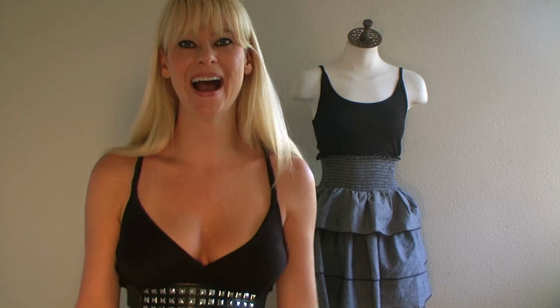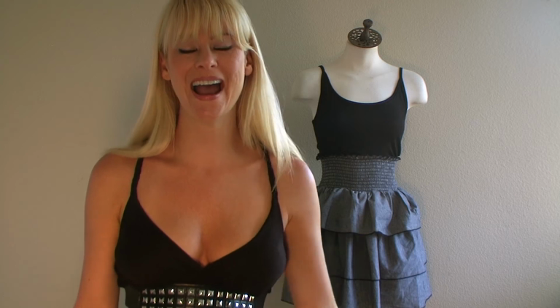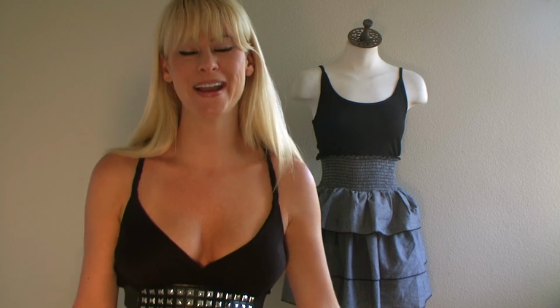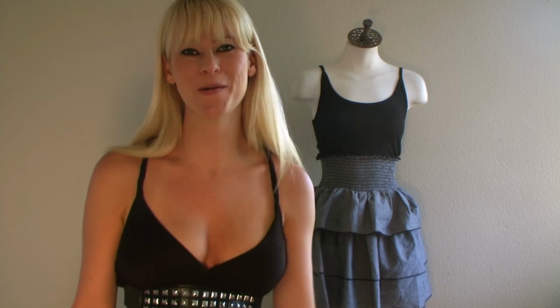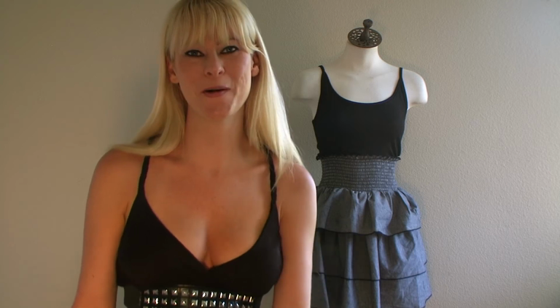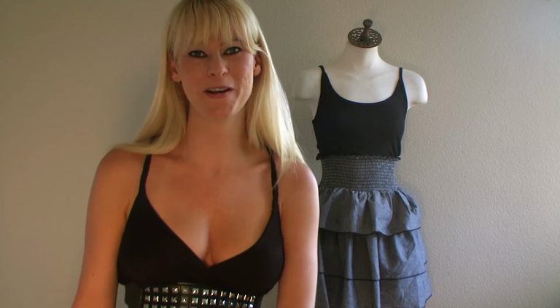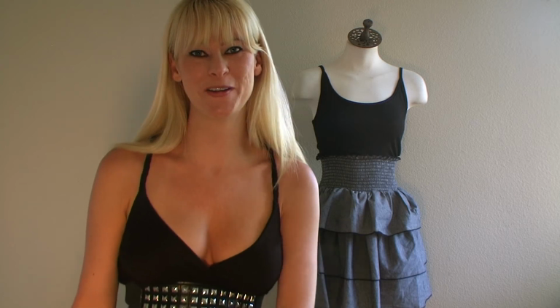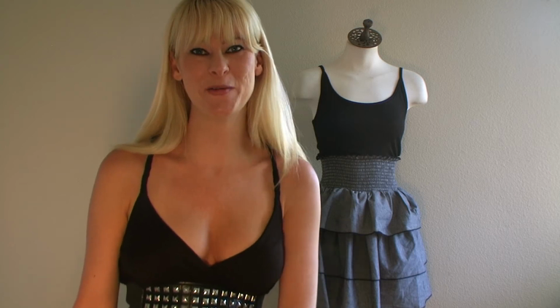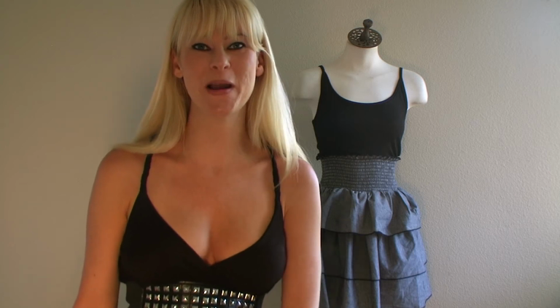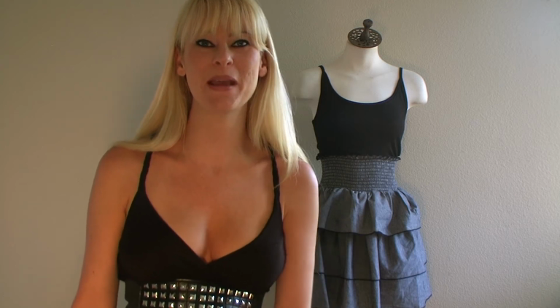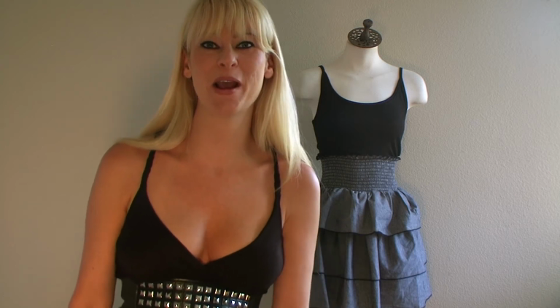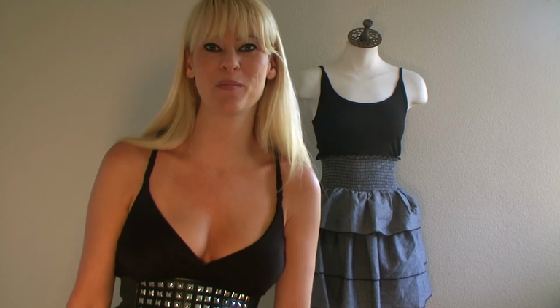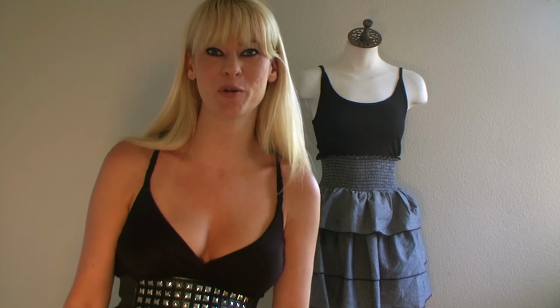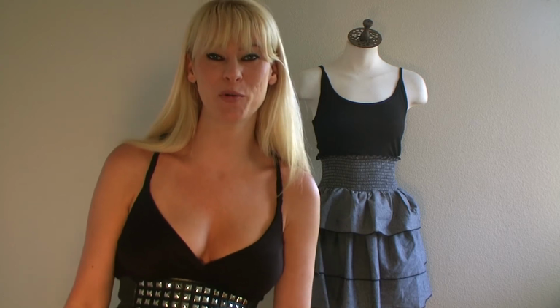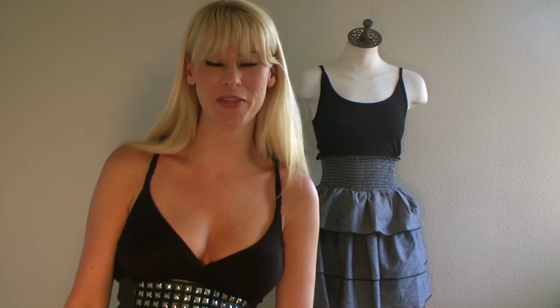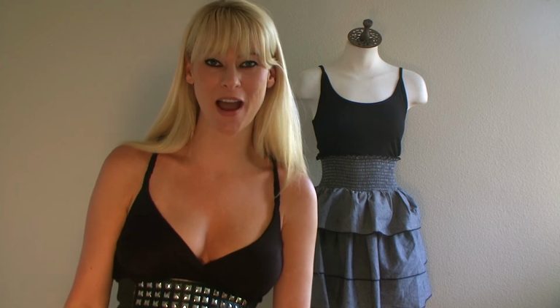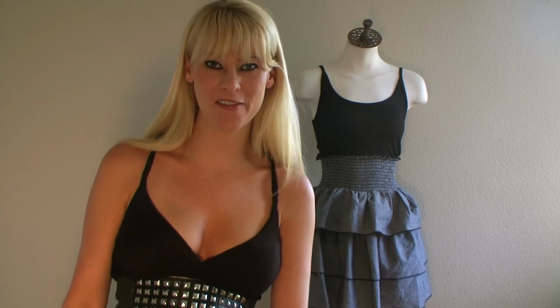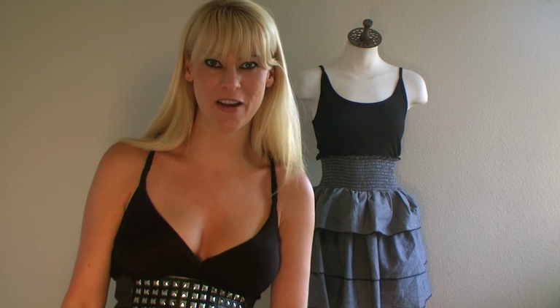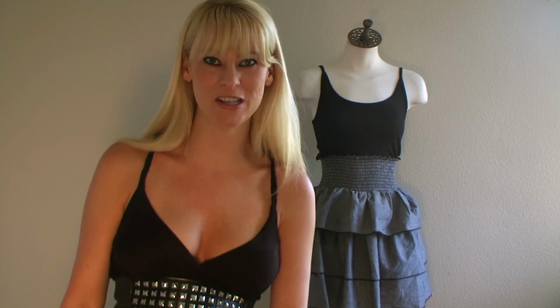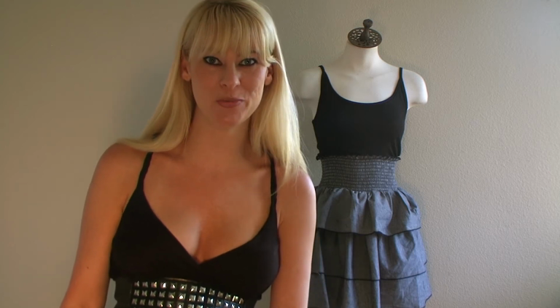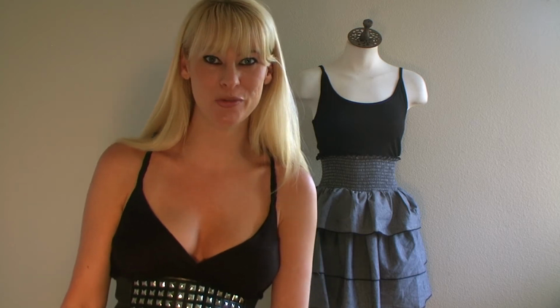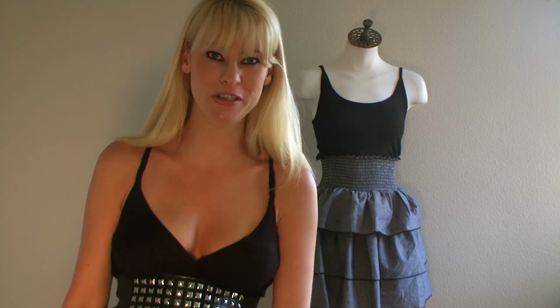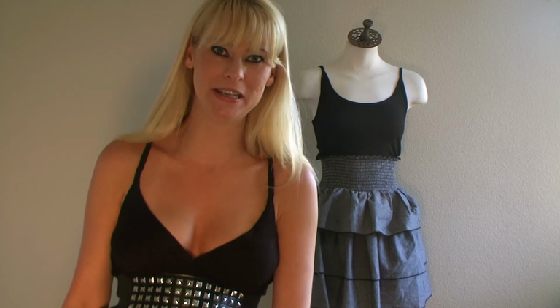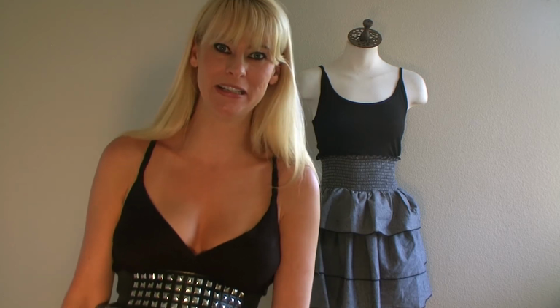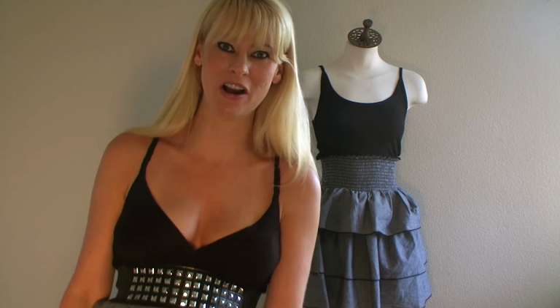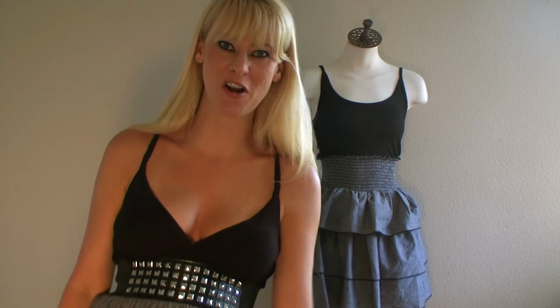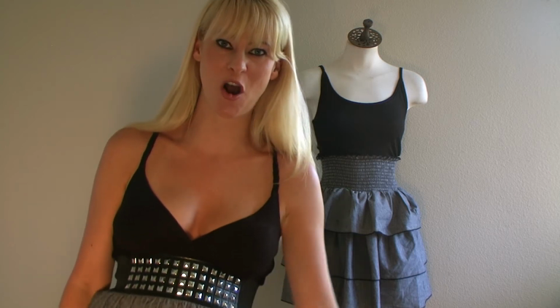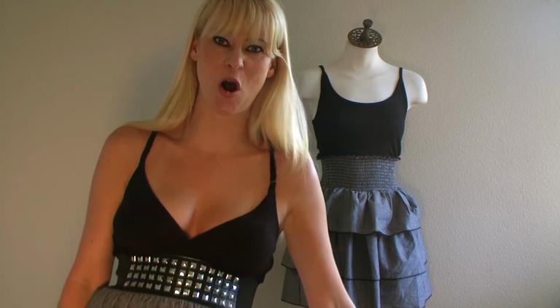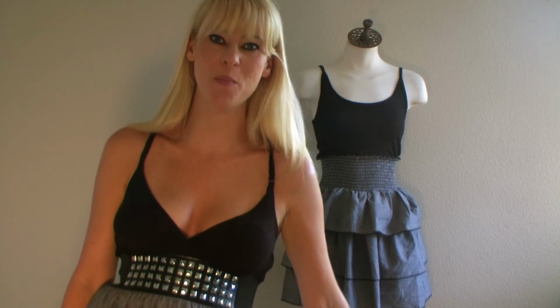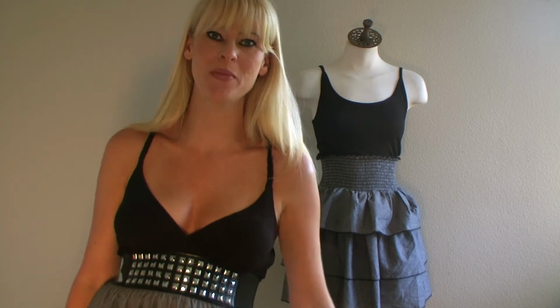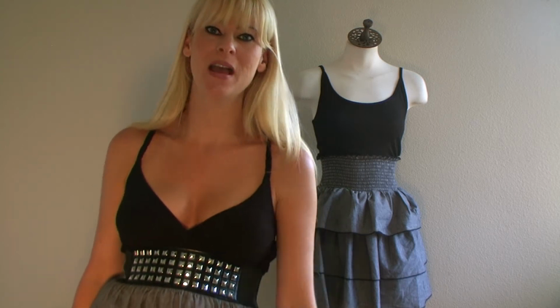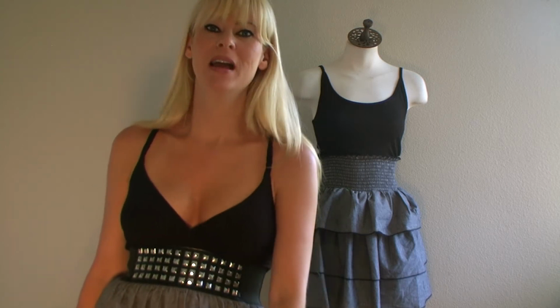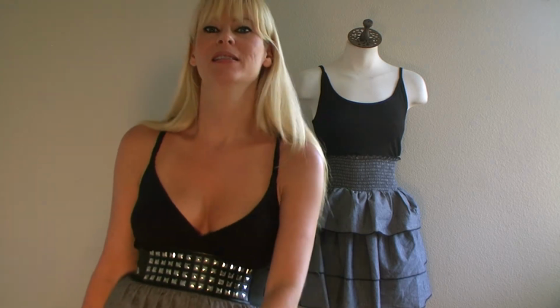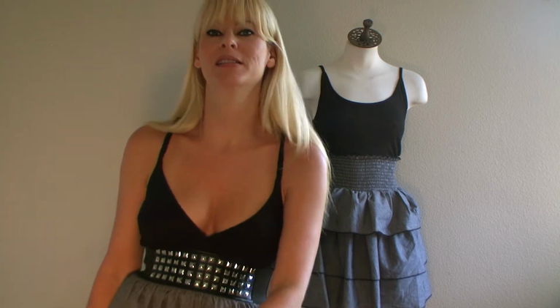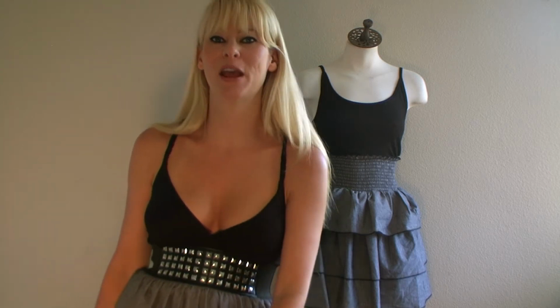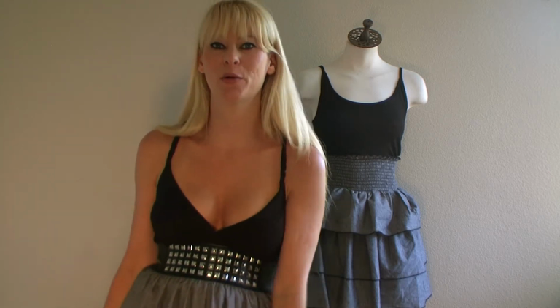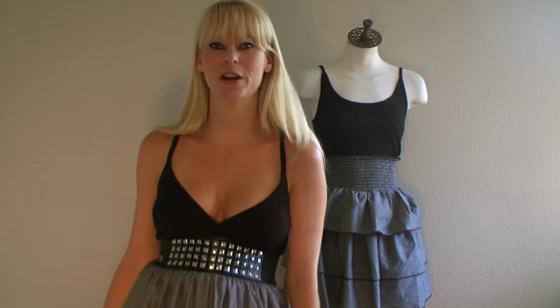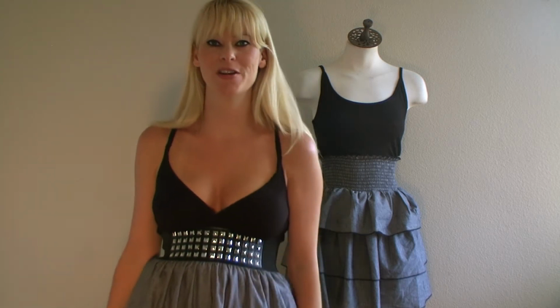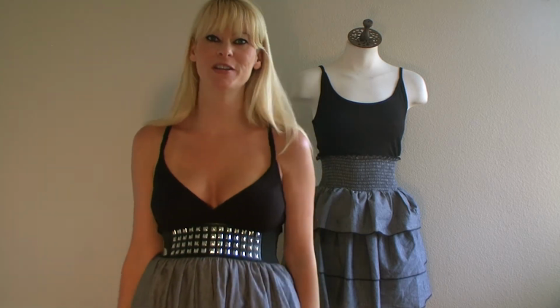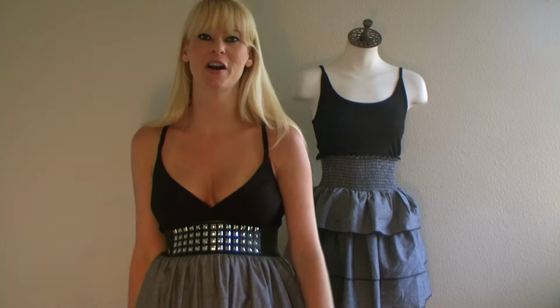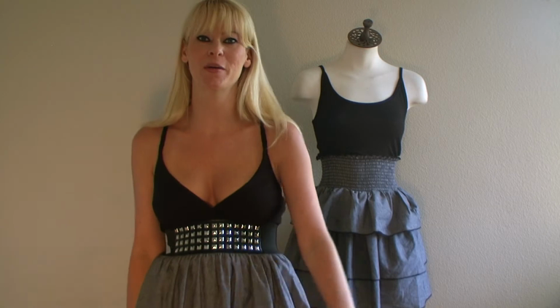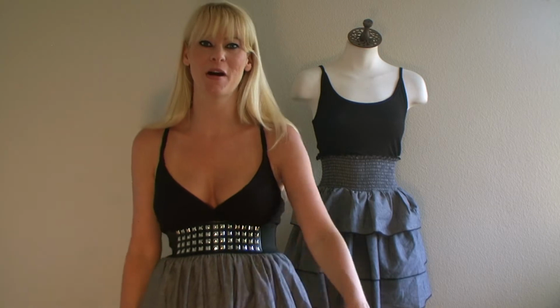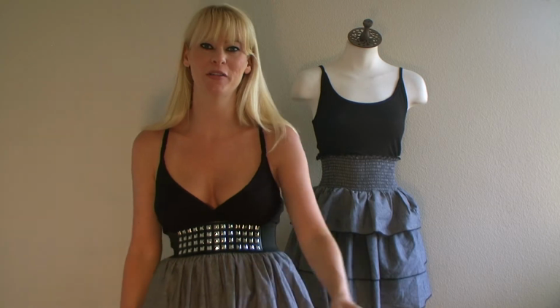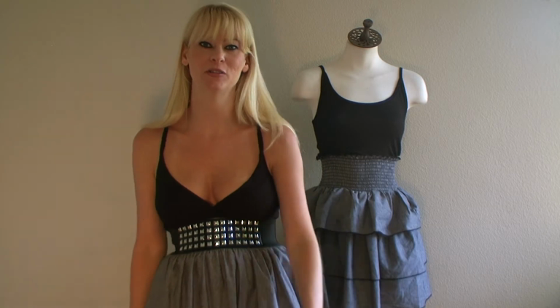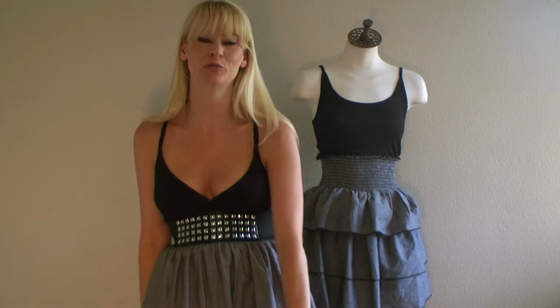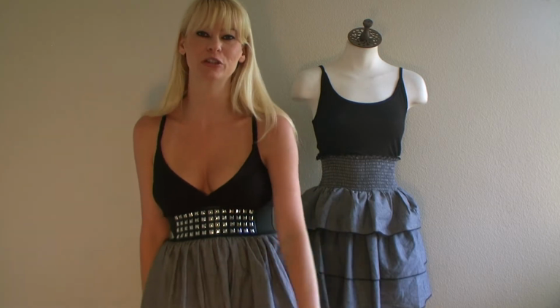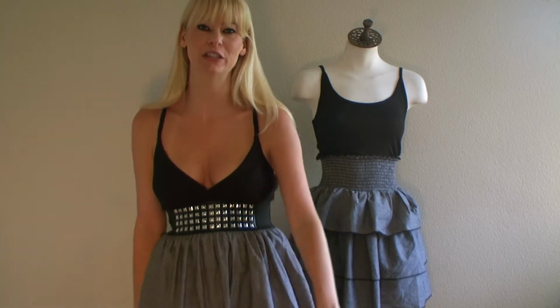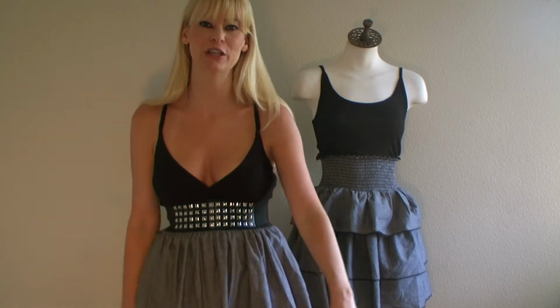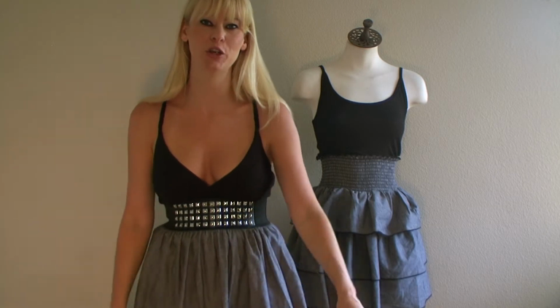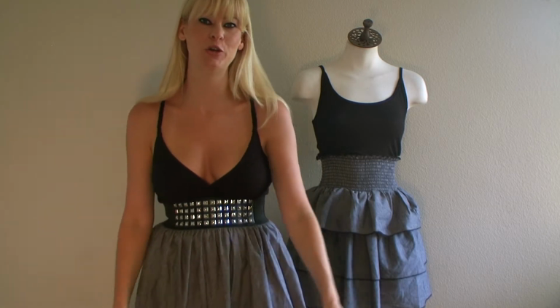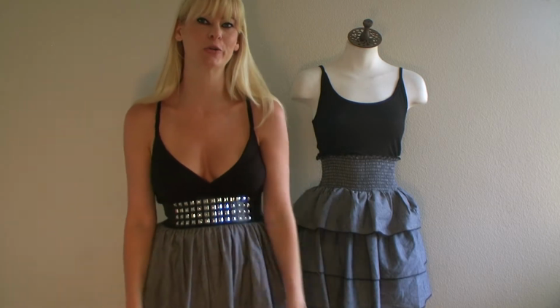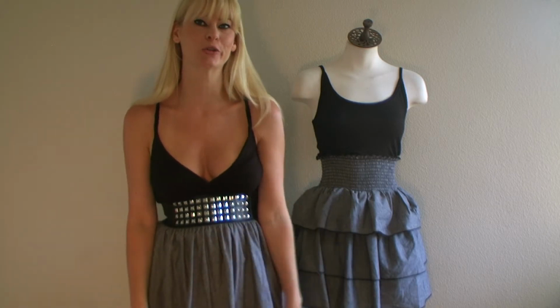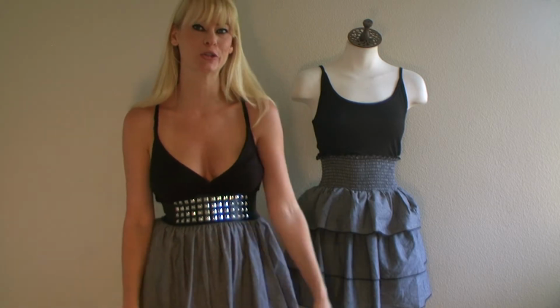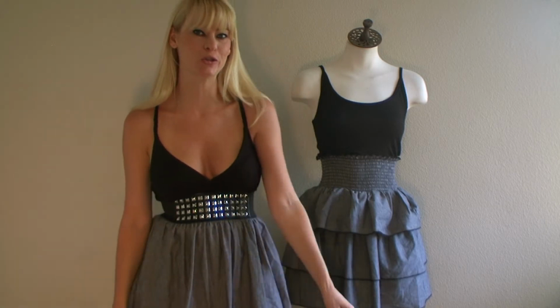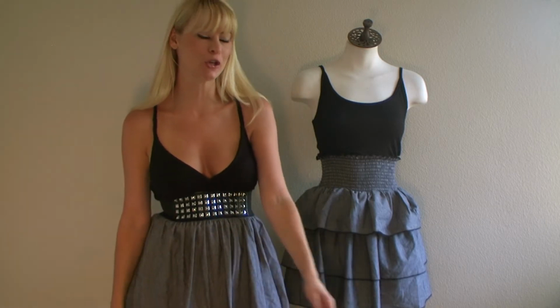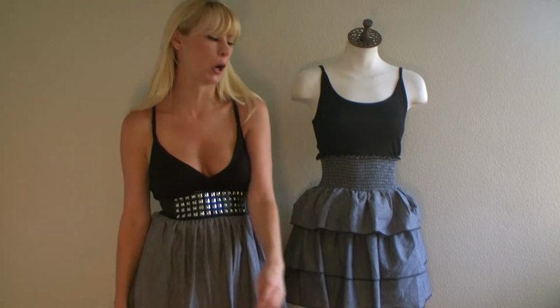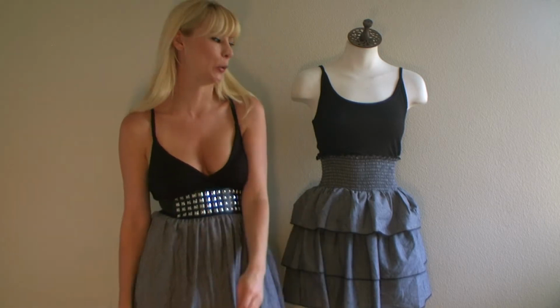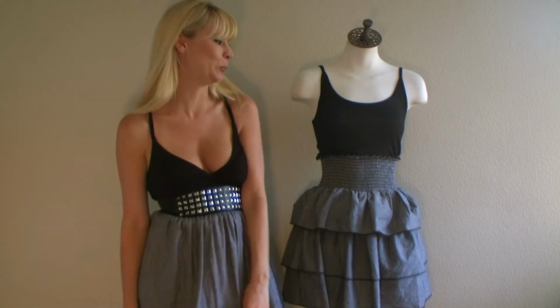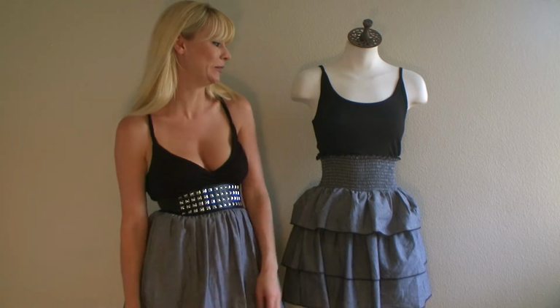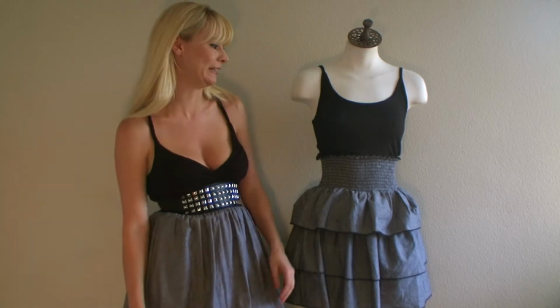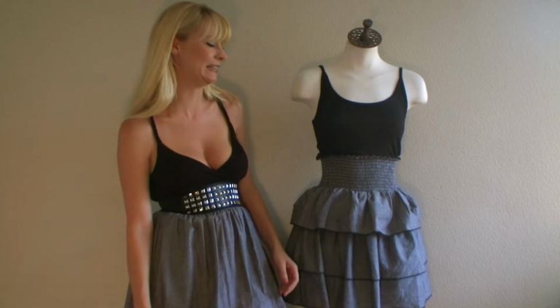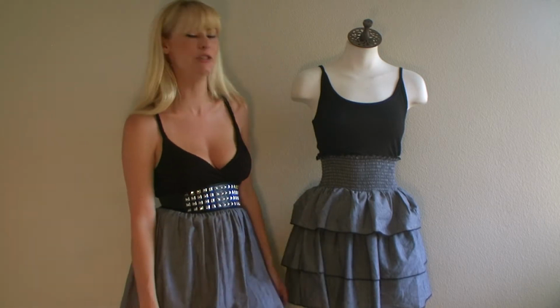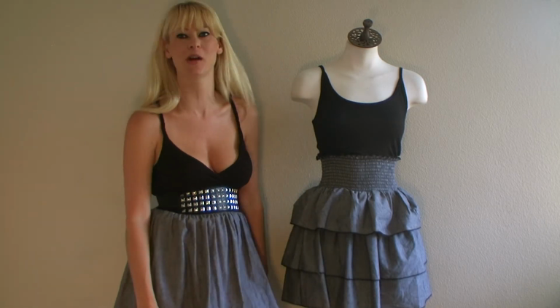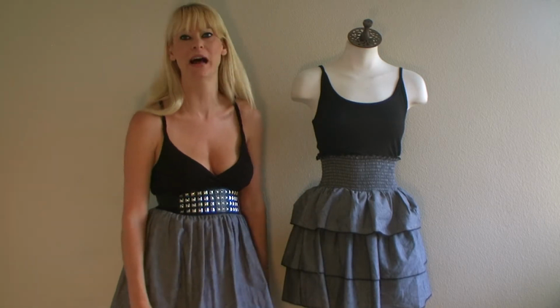Hi, how are you? I'm Amber with HighFashionBoutique.com. Today we're here to talk about this really cute two-tone pleated dress.